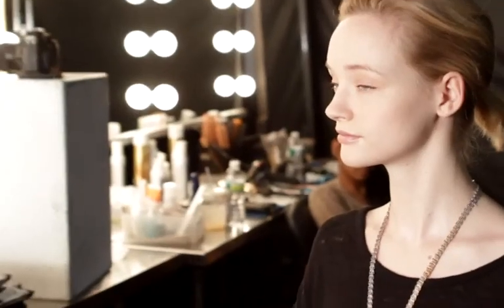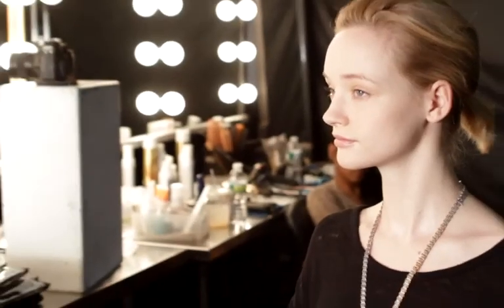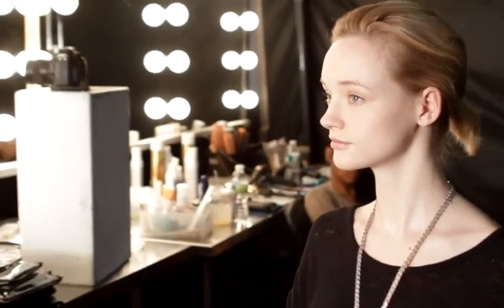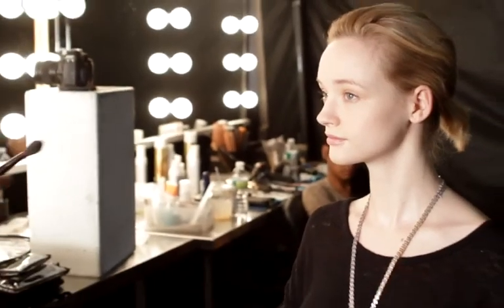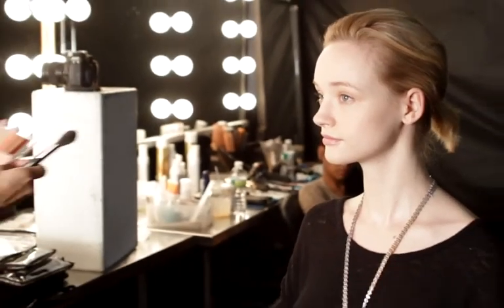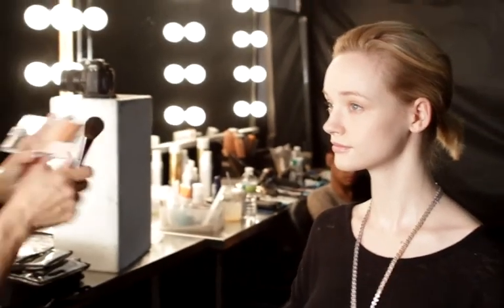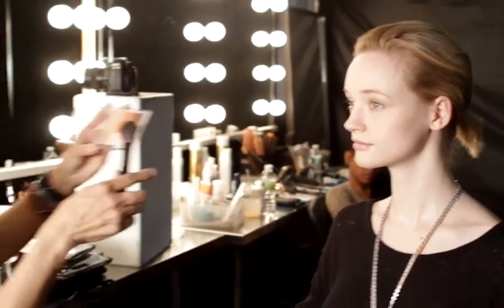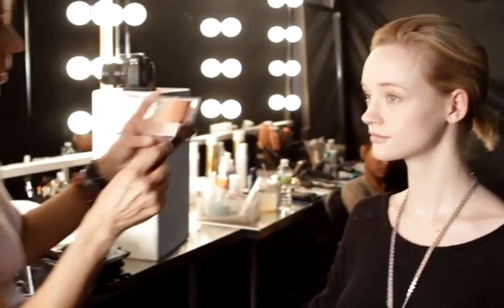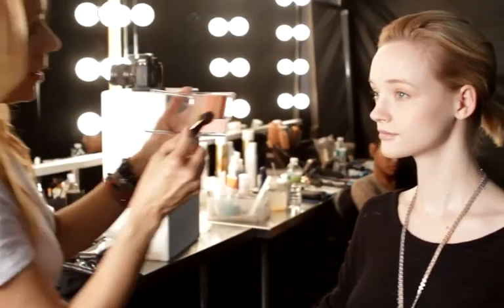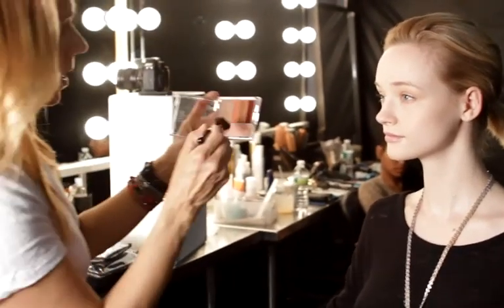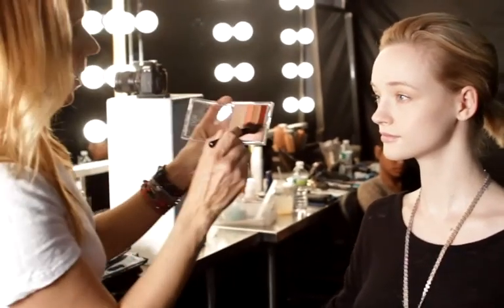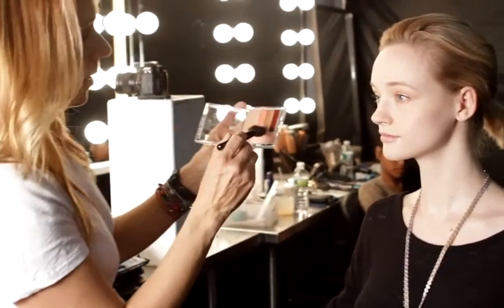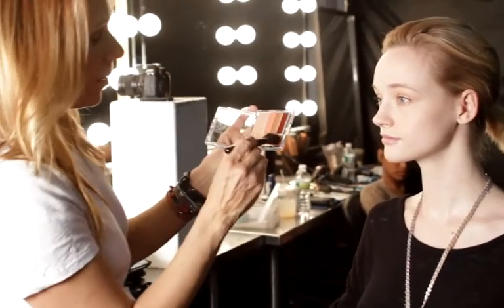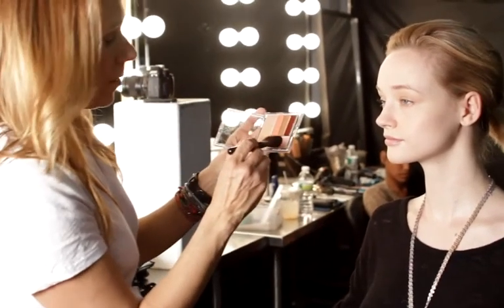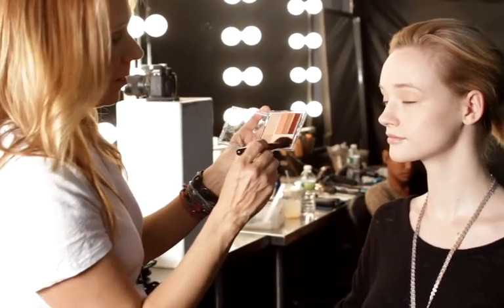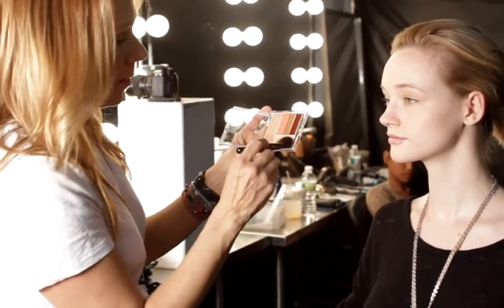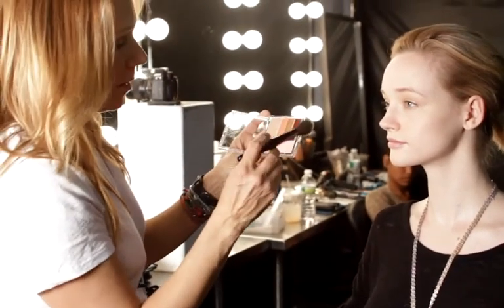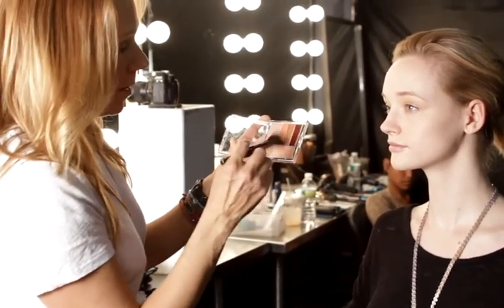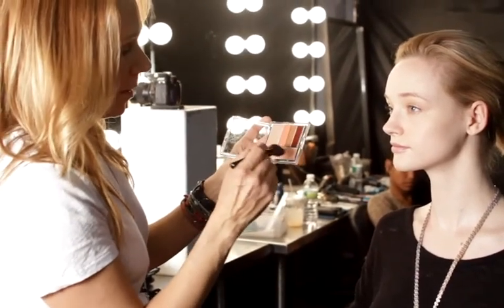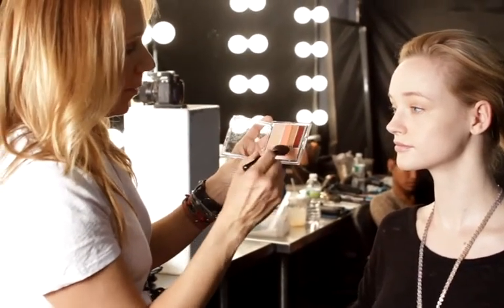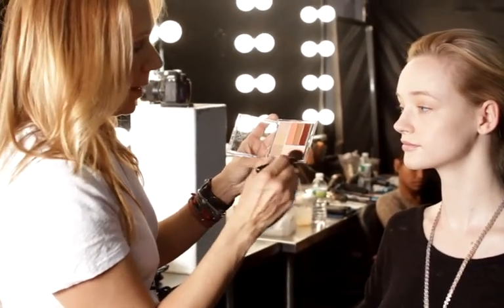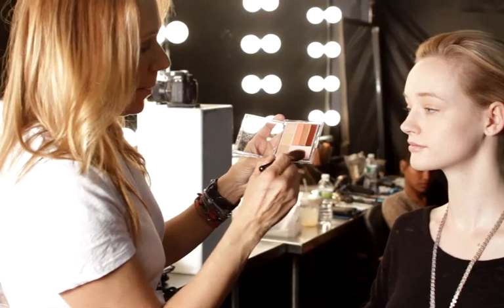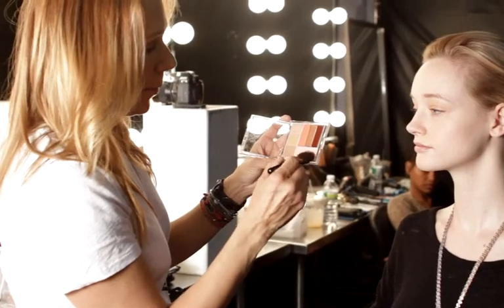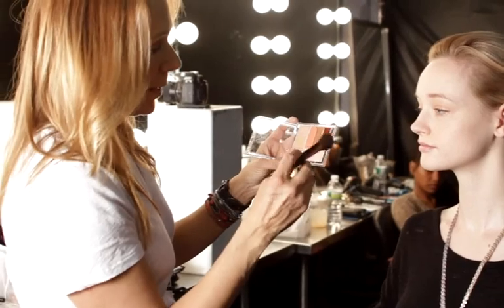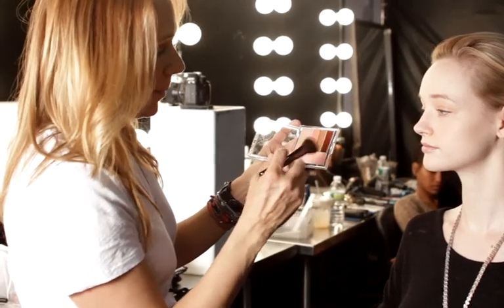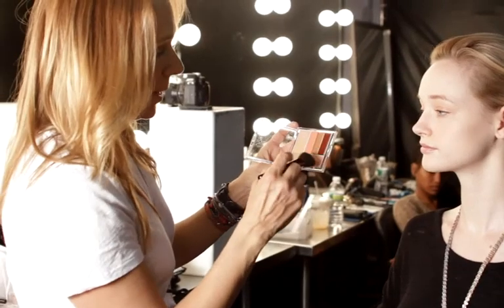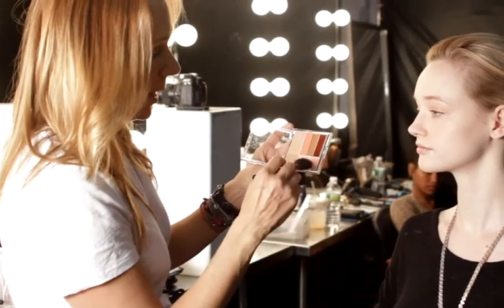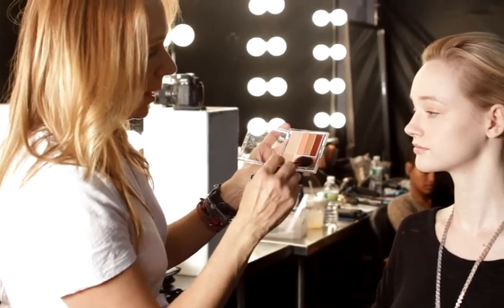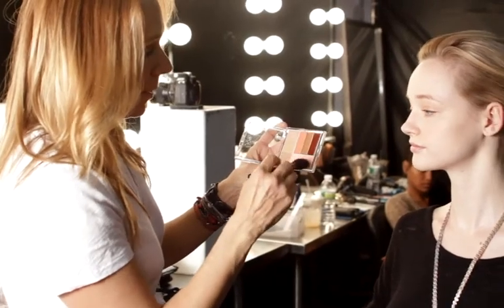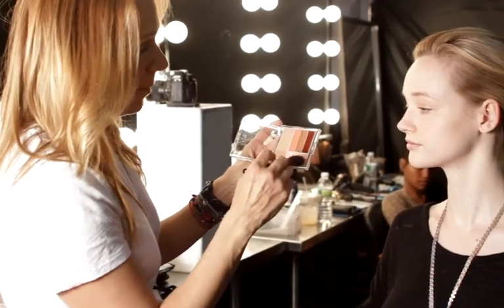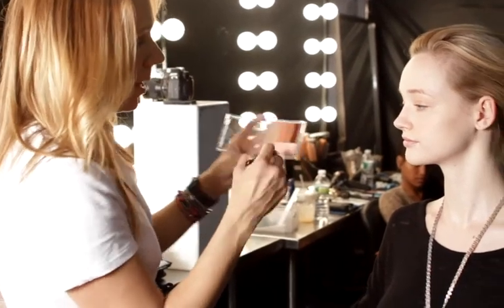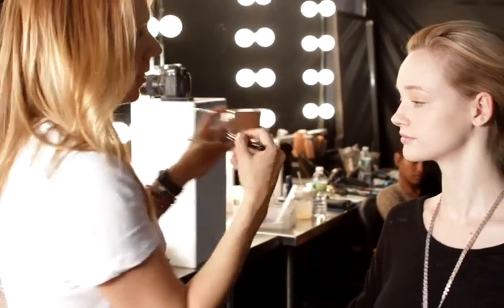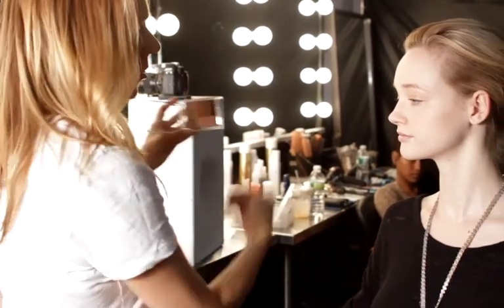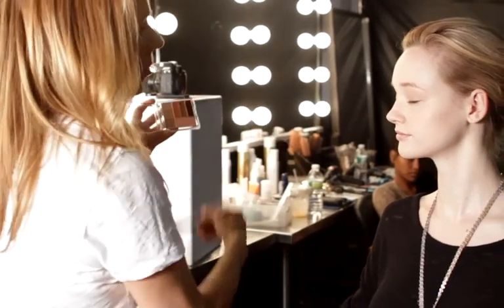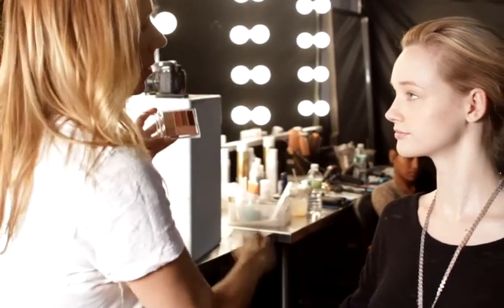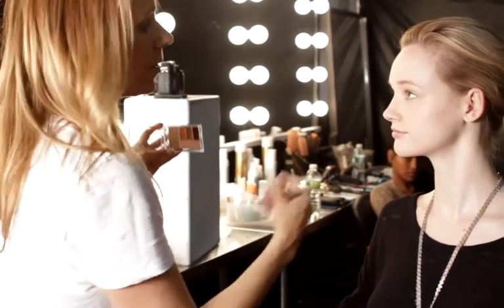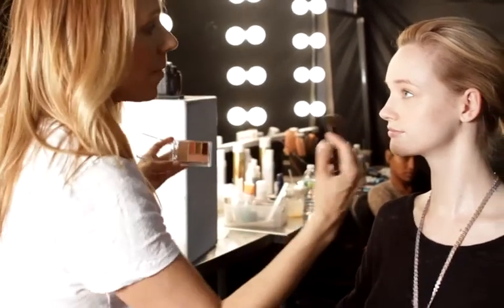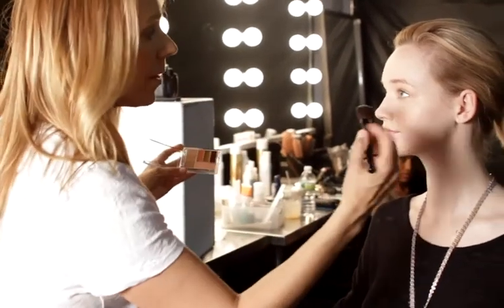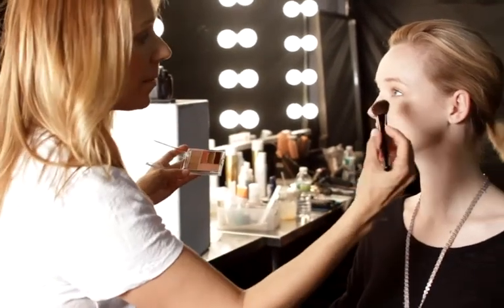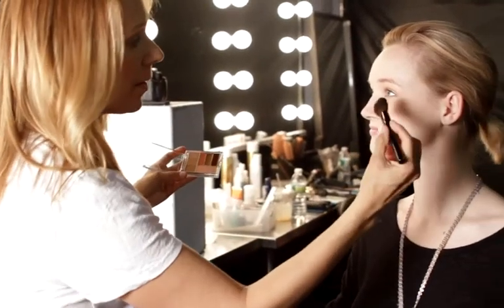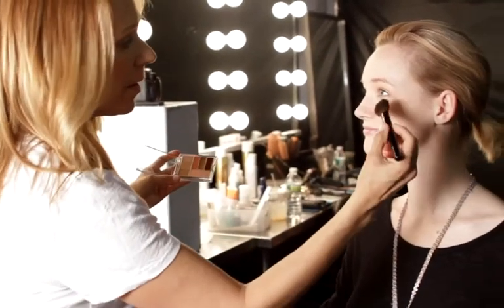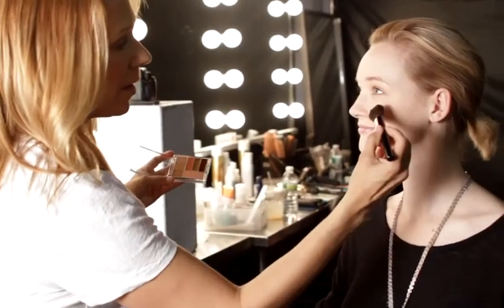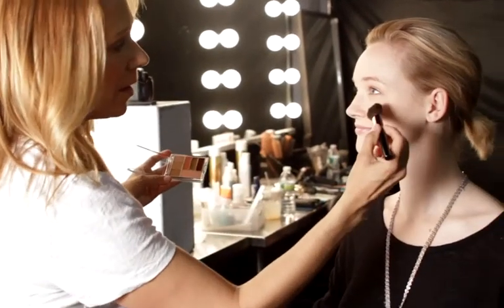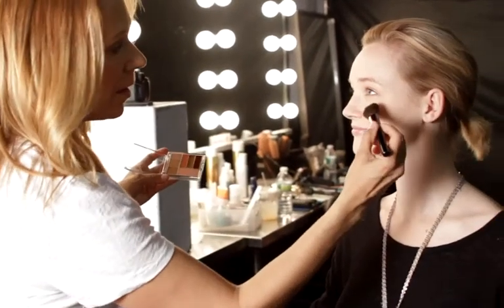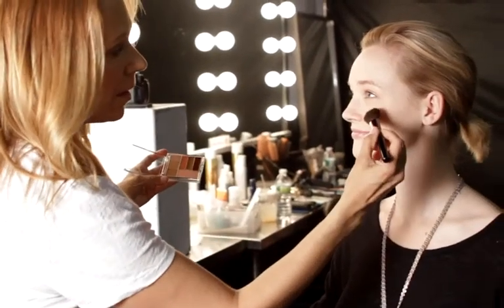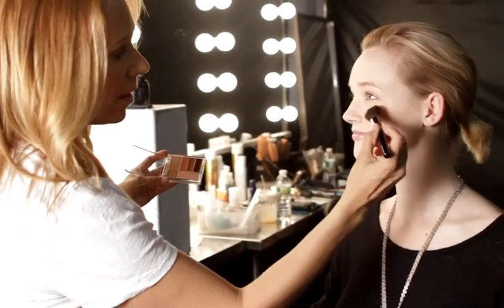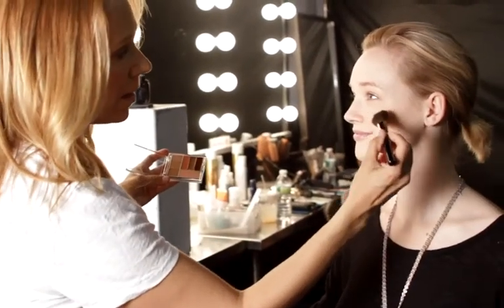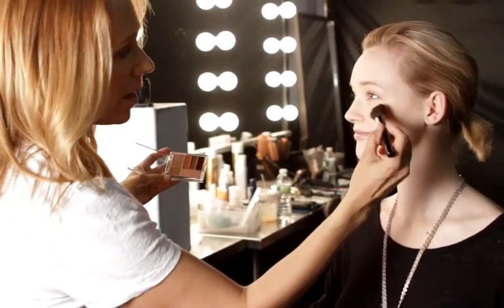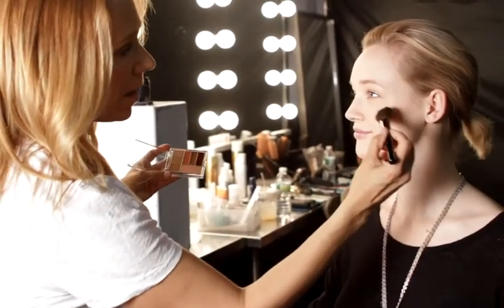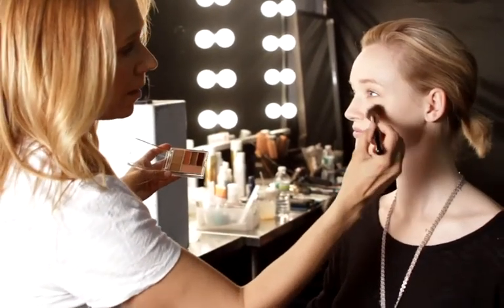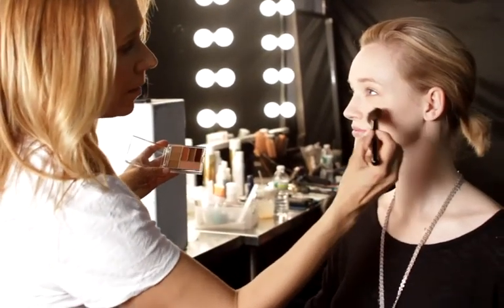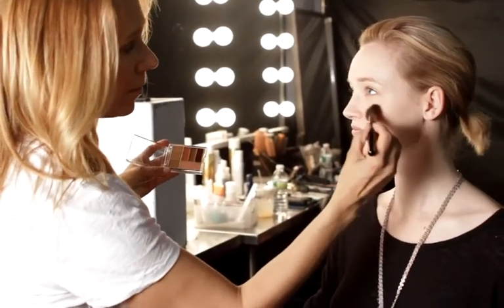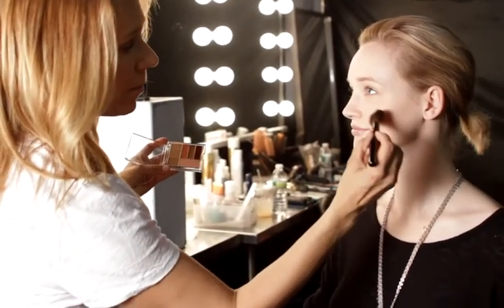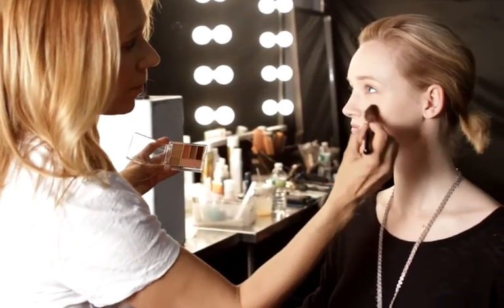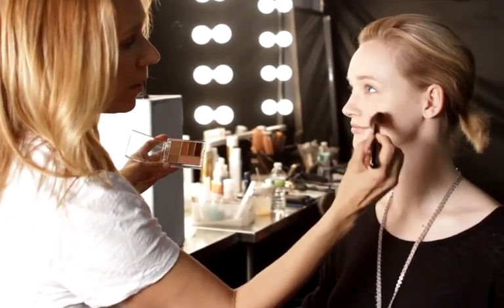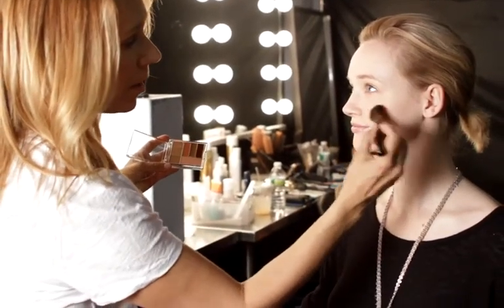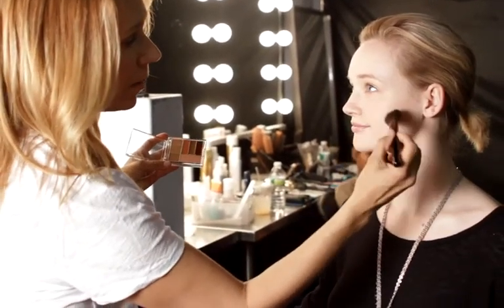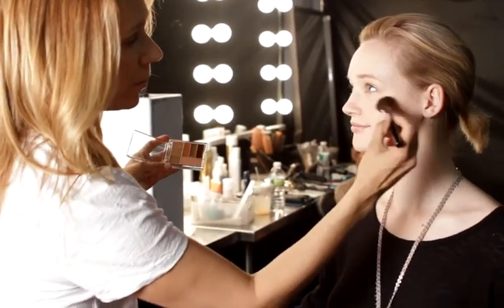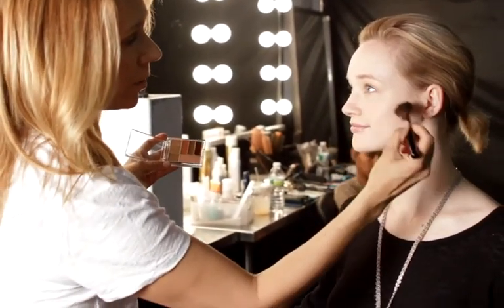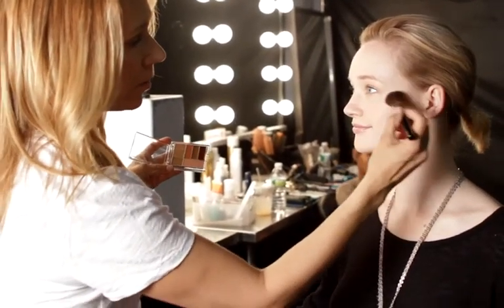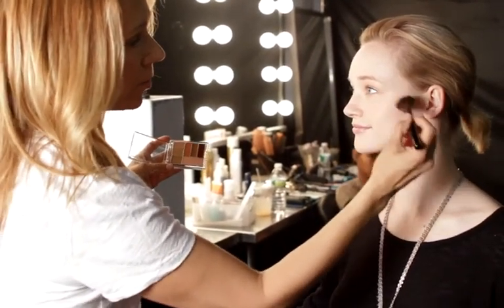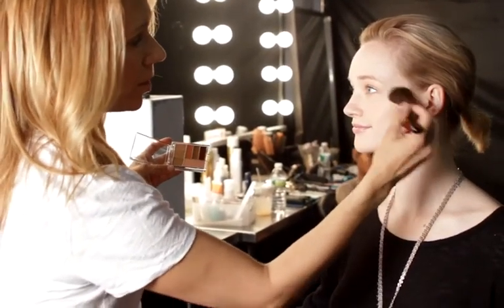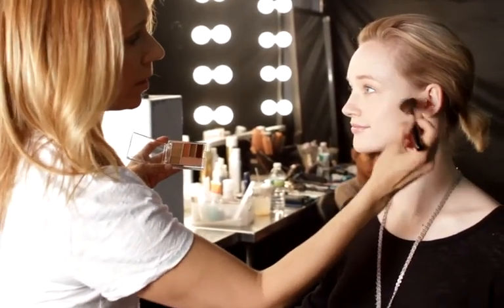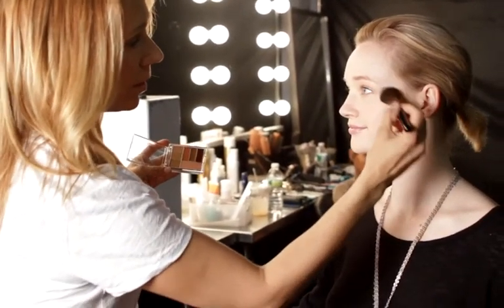Now I'm going to take the really pretty pink blush, have her smile a bit, and add a little bit more color to her cheeks.